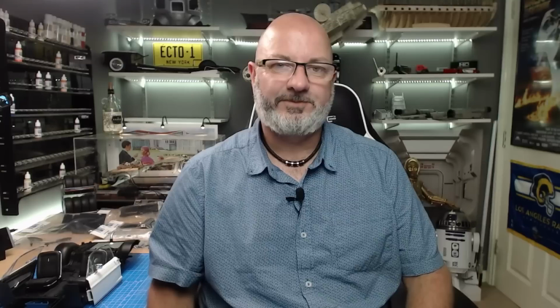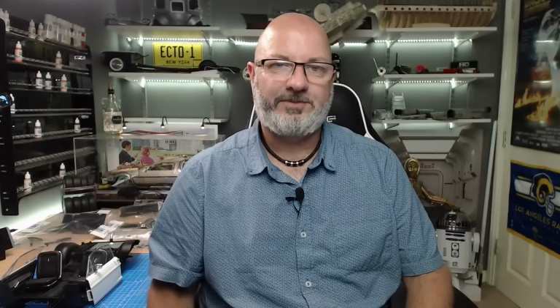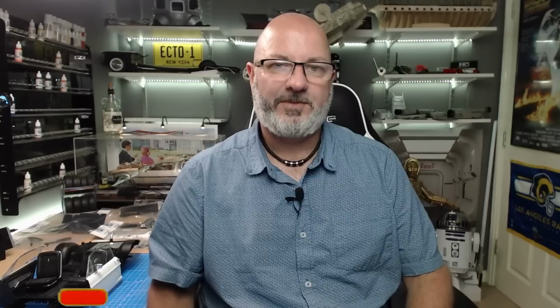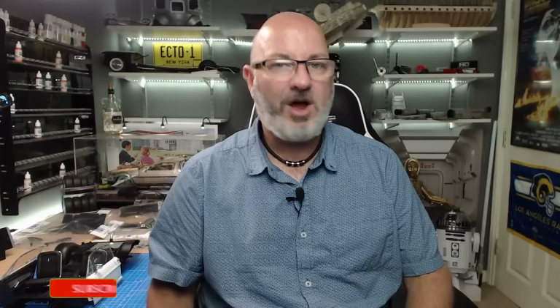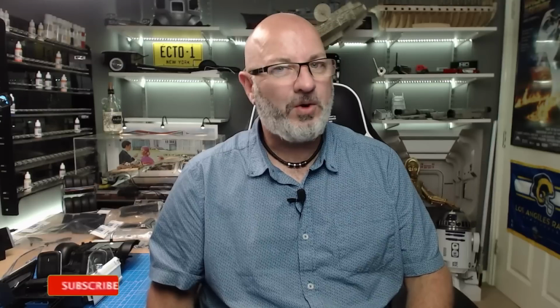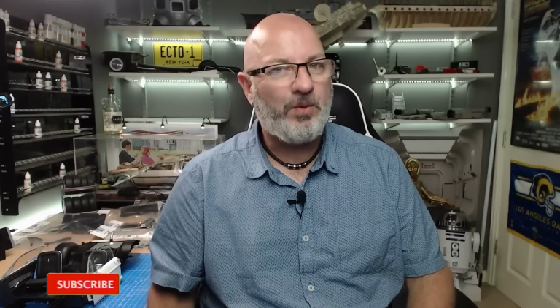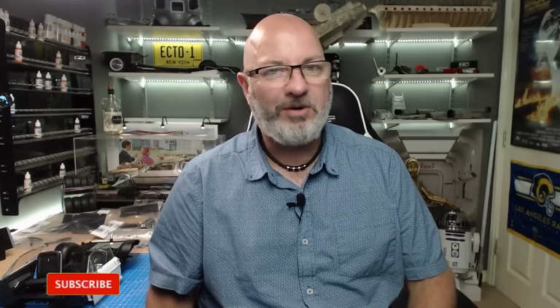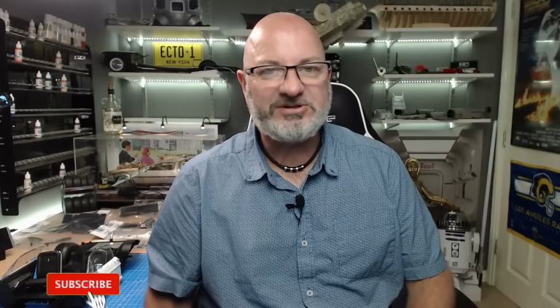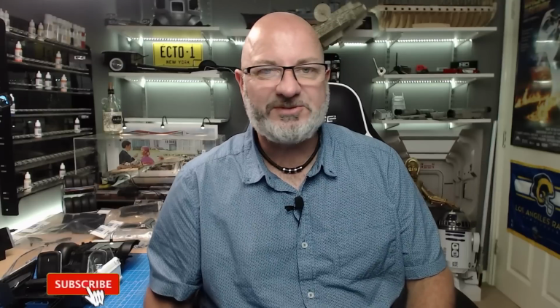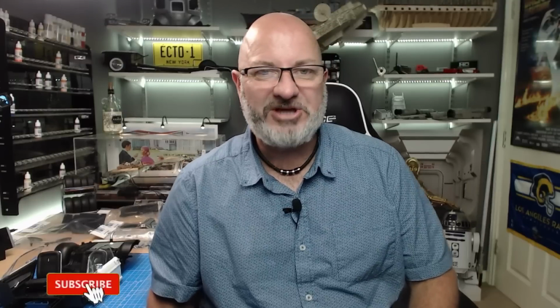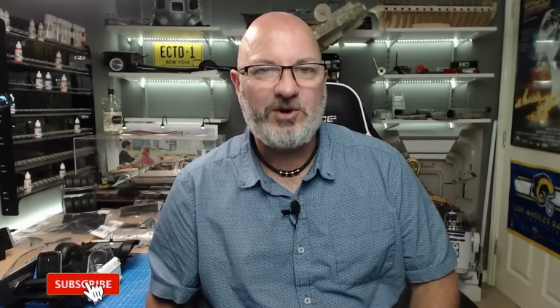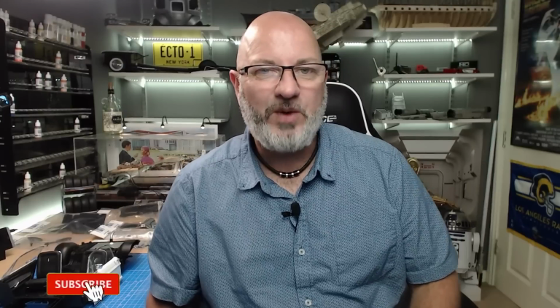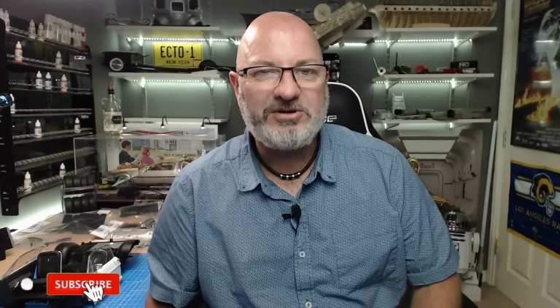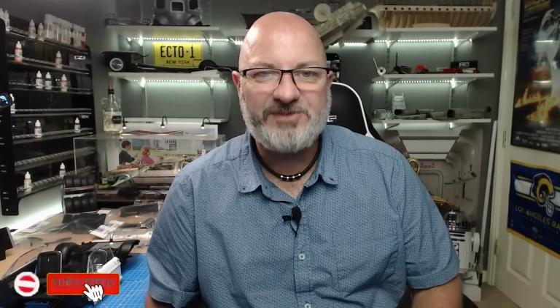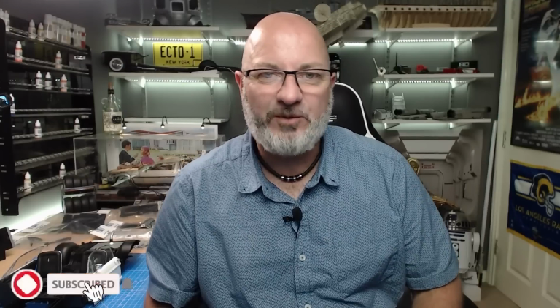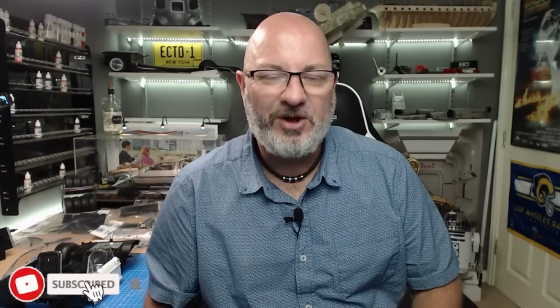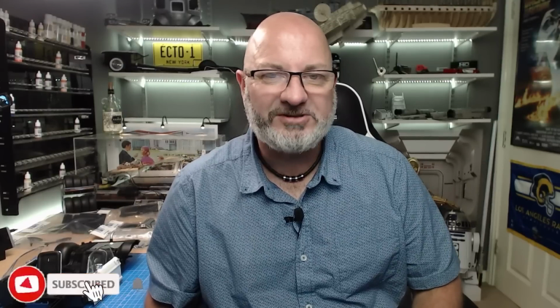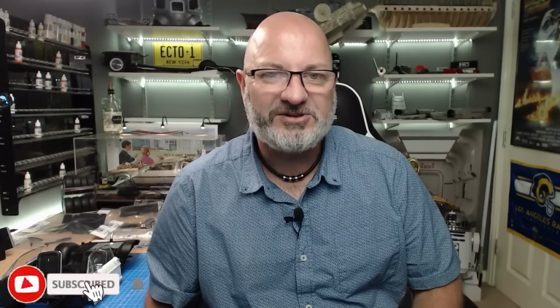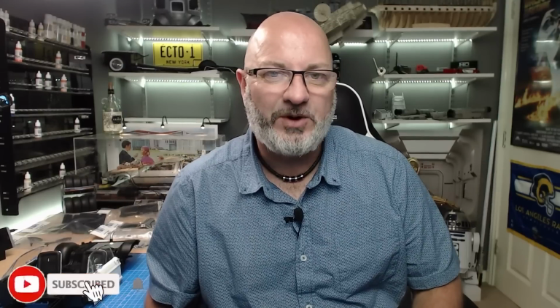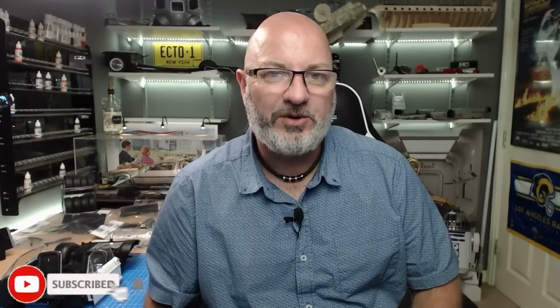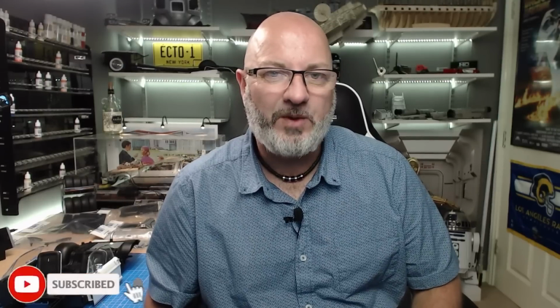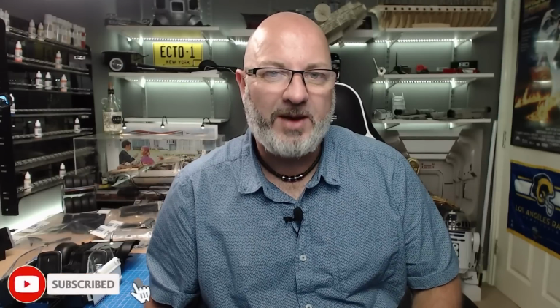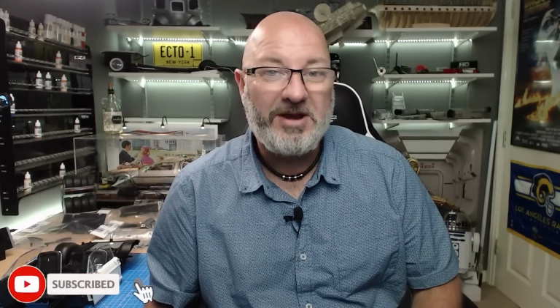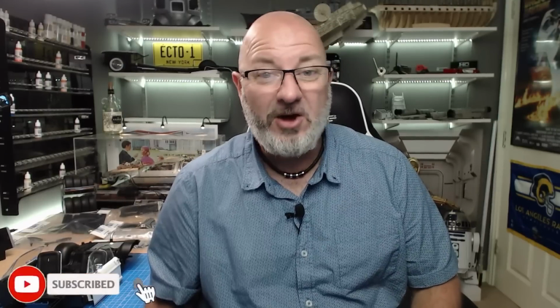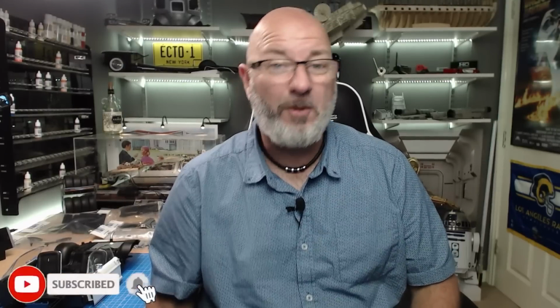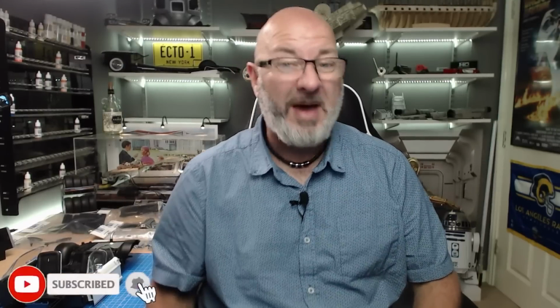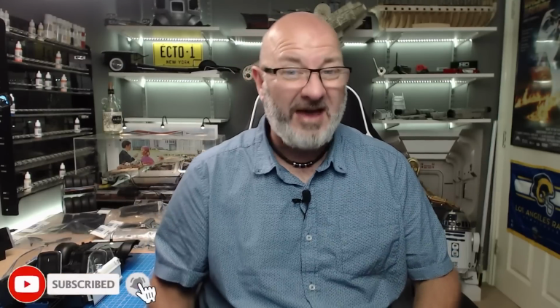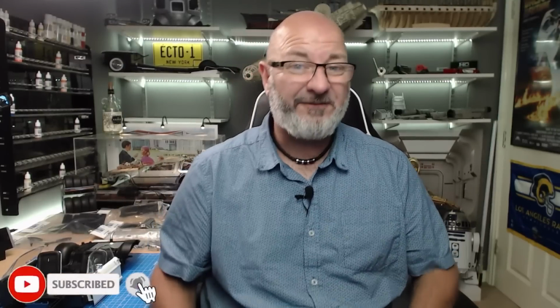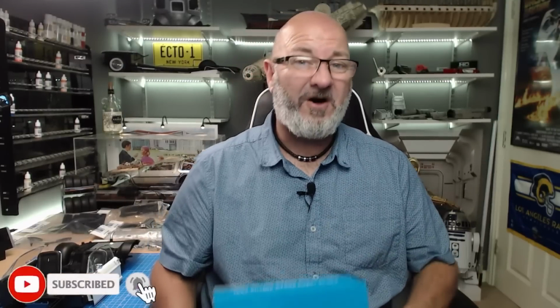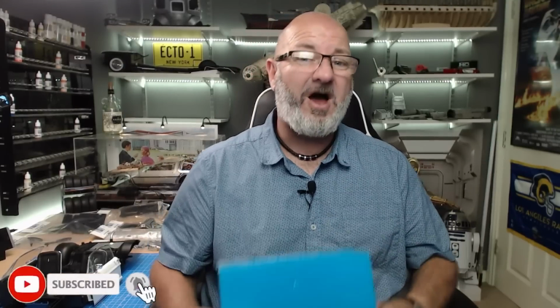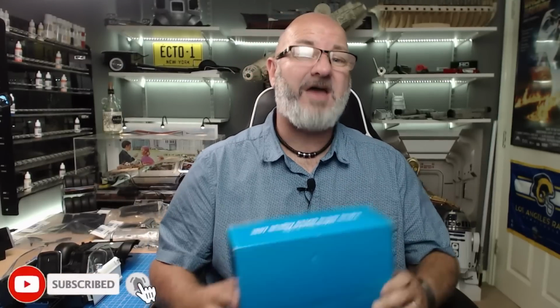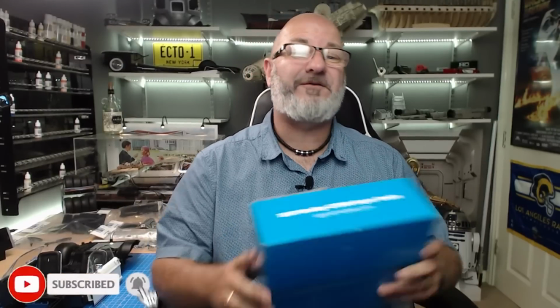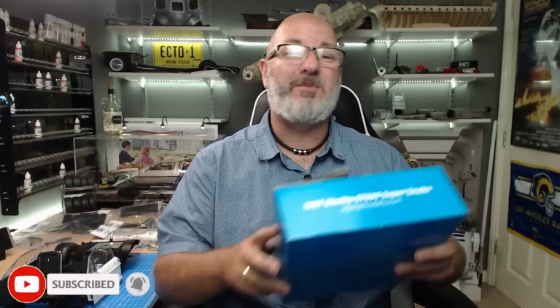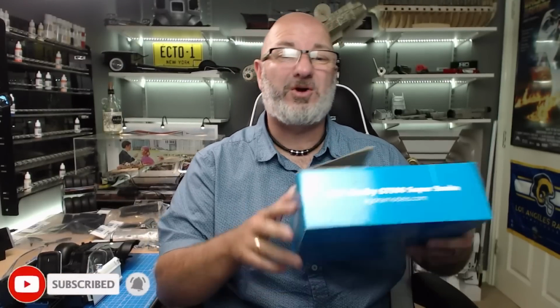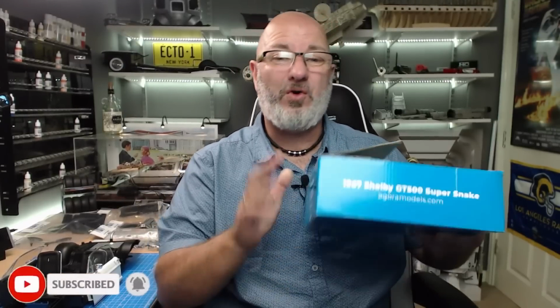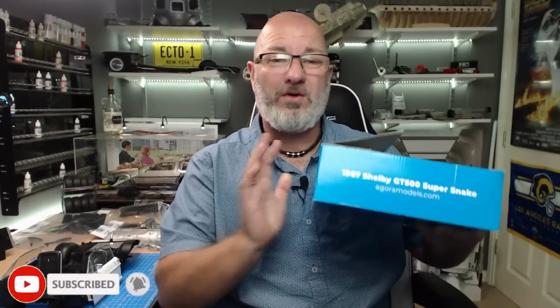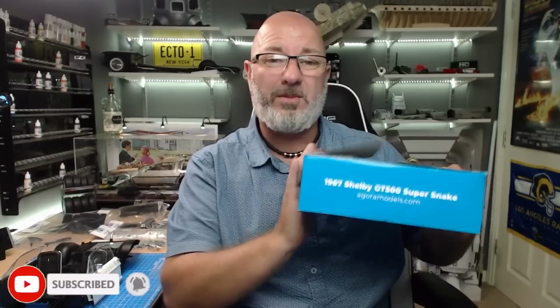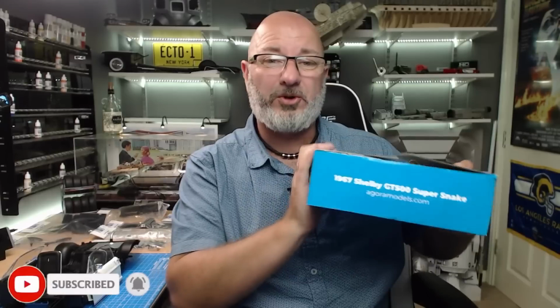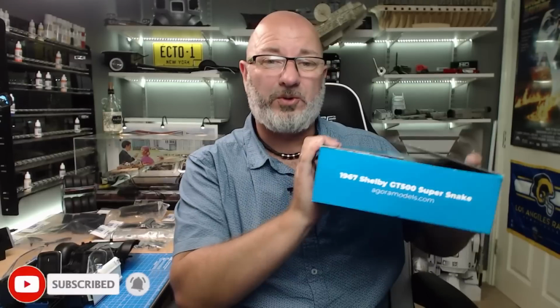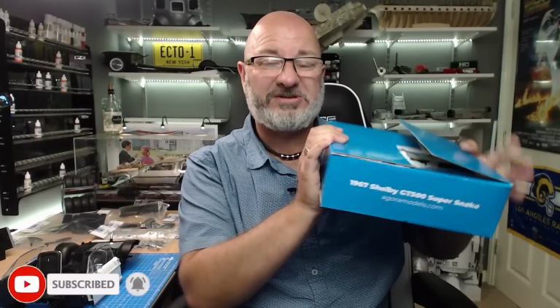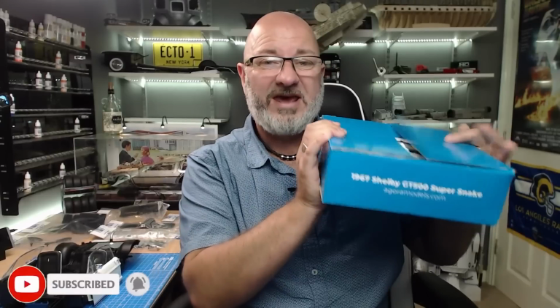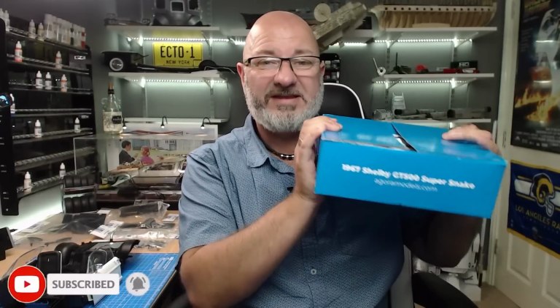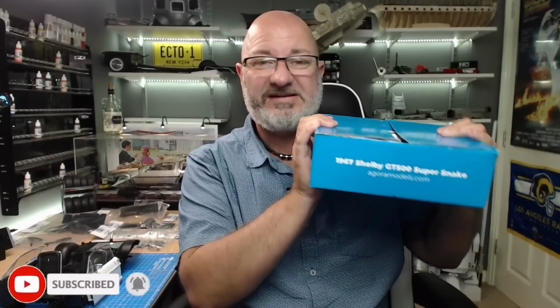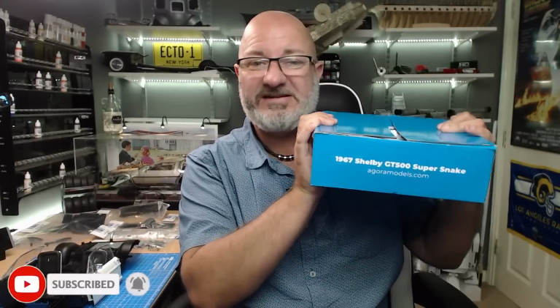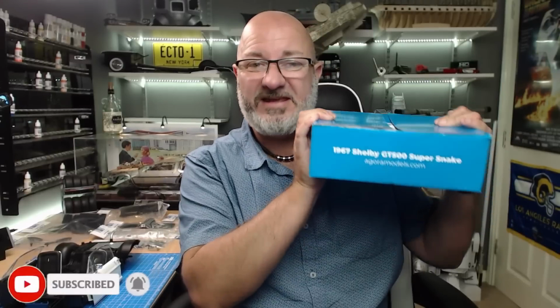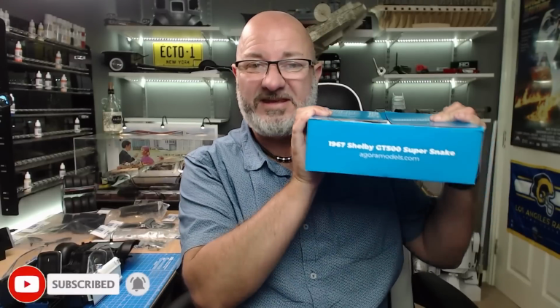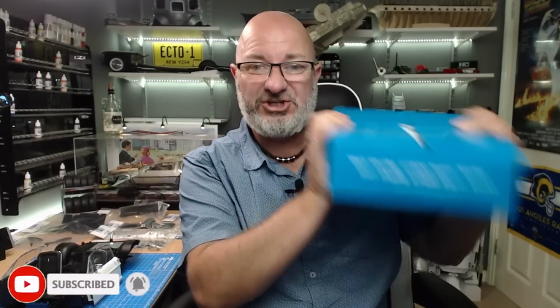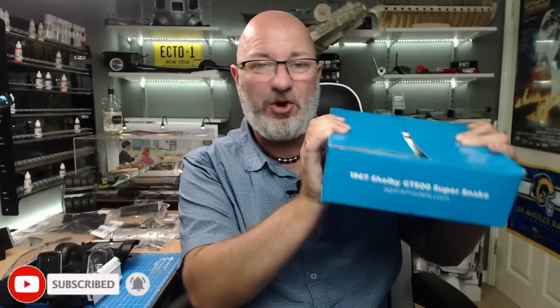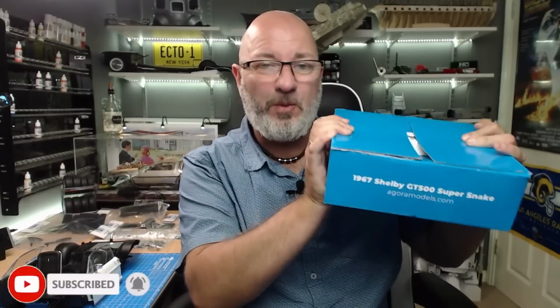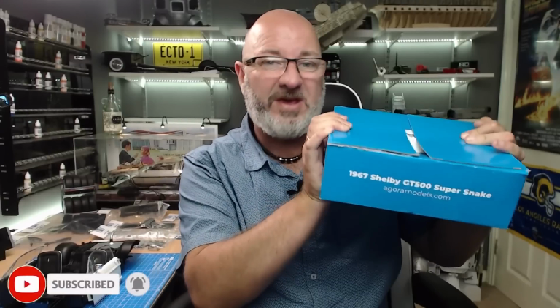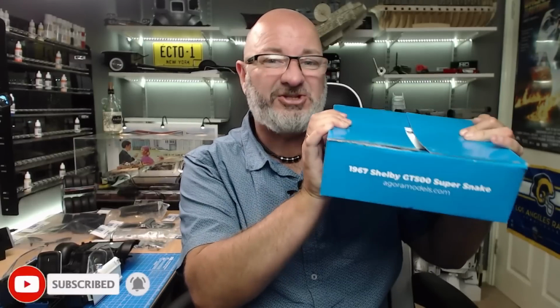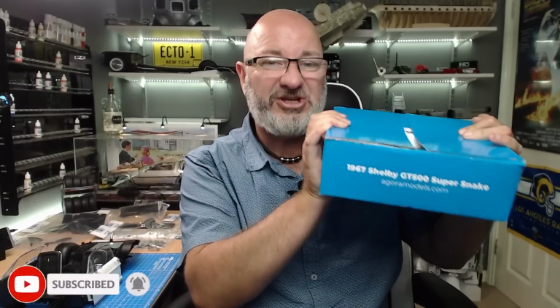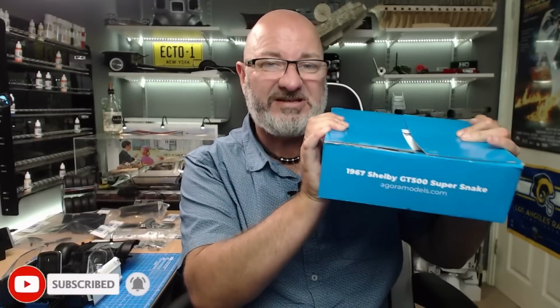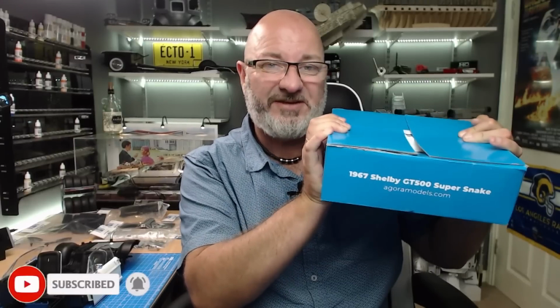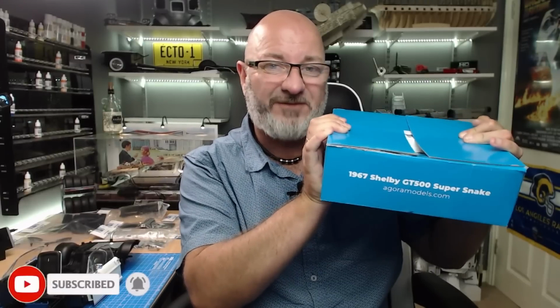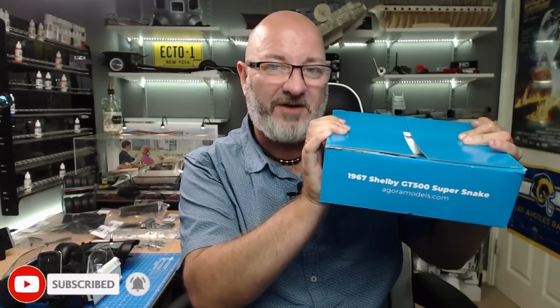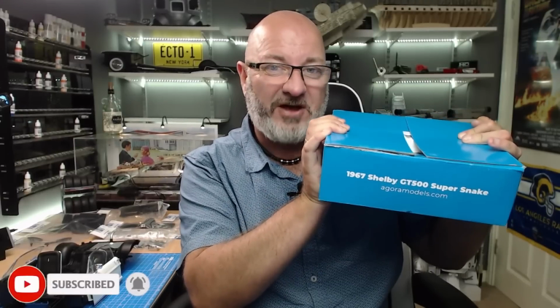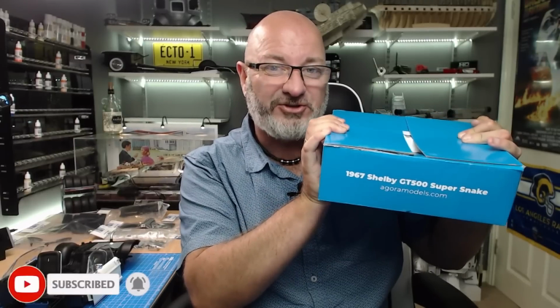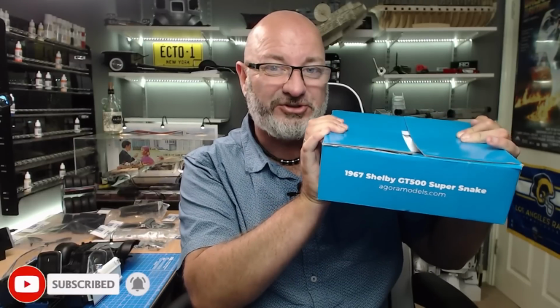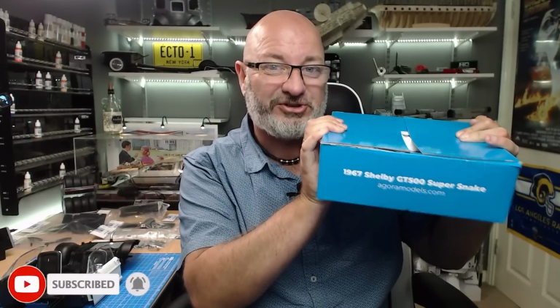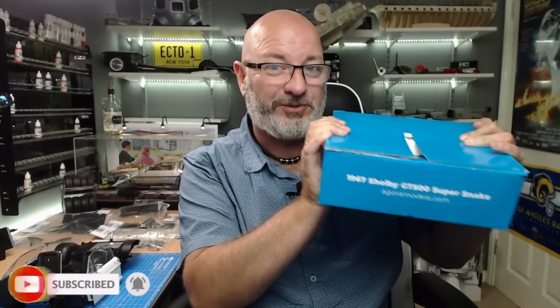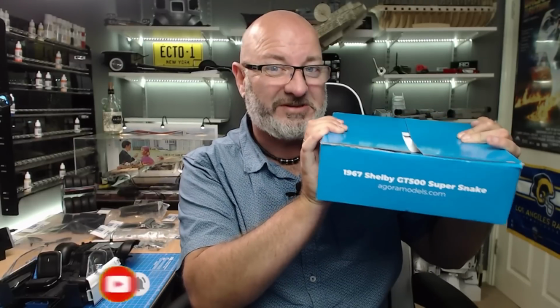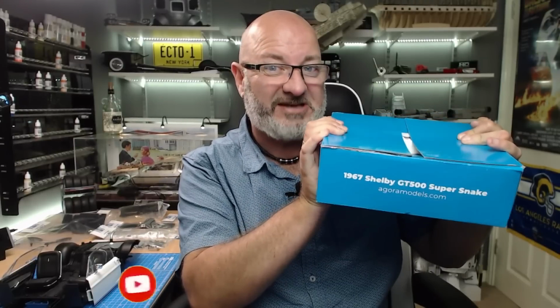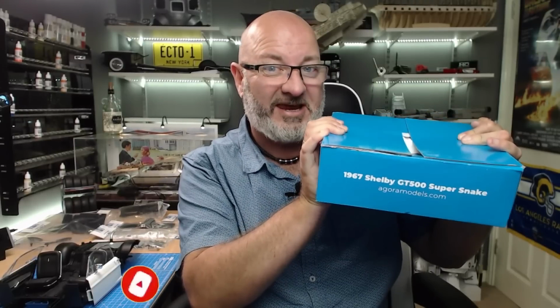Hi all, welcome to my channel, welcome to my world - World of Wayne. We now got pack five from Agora Models: this is the Shelby GT500 Super Snake.